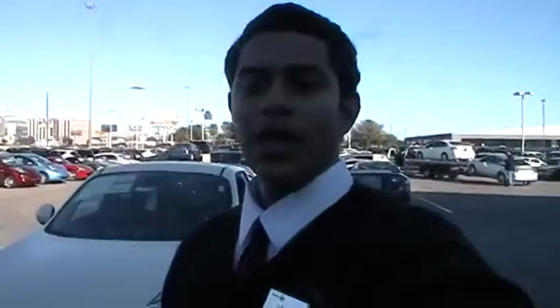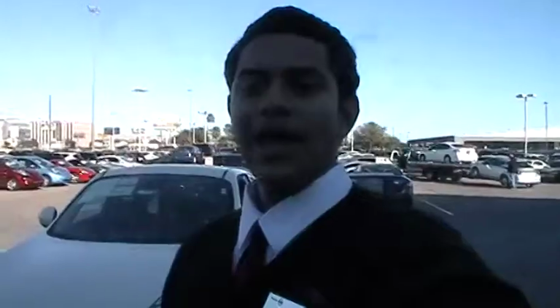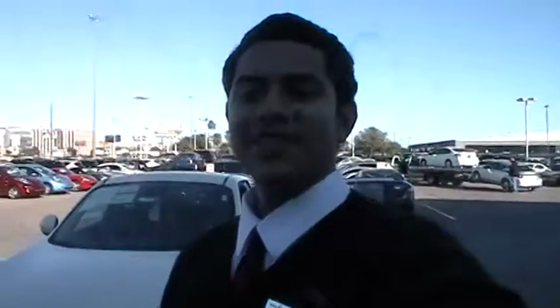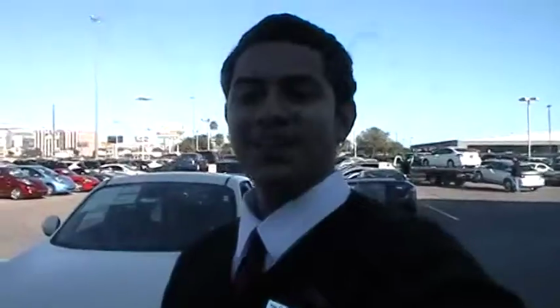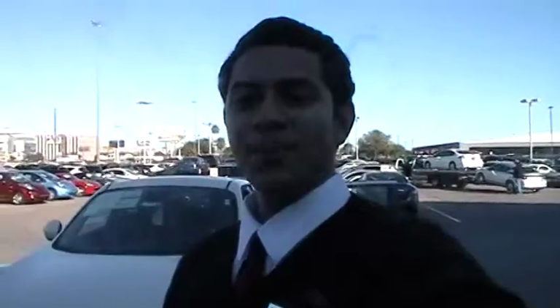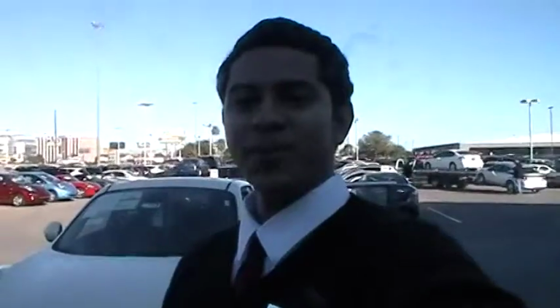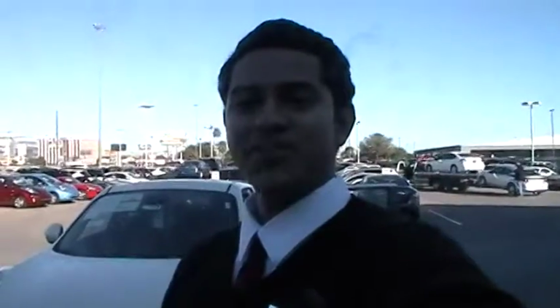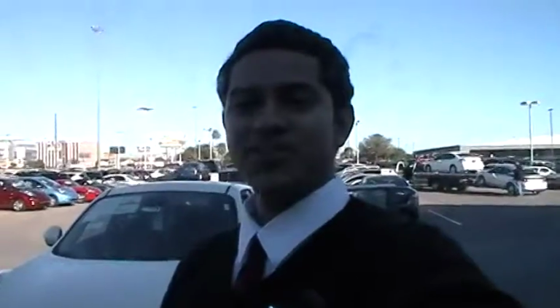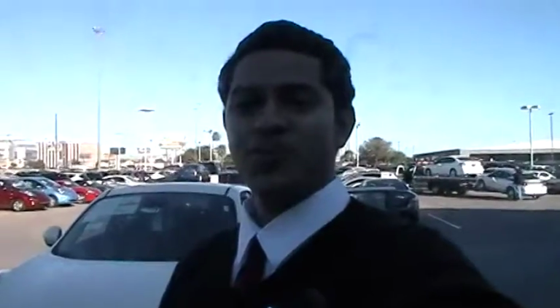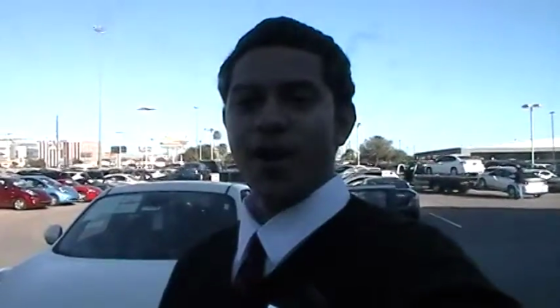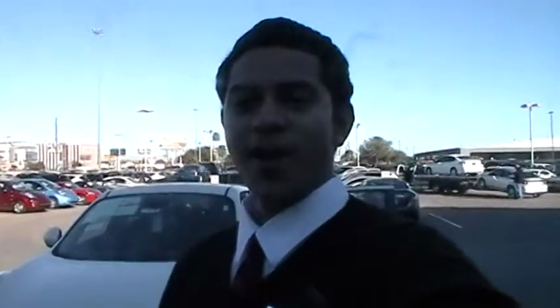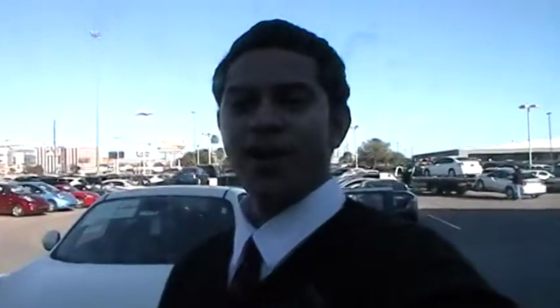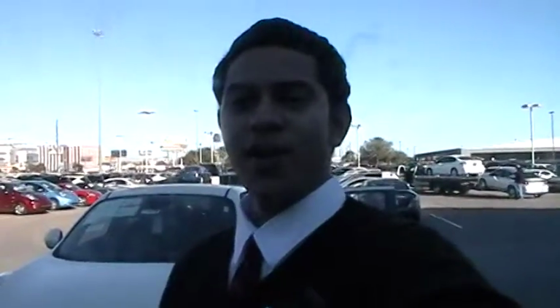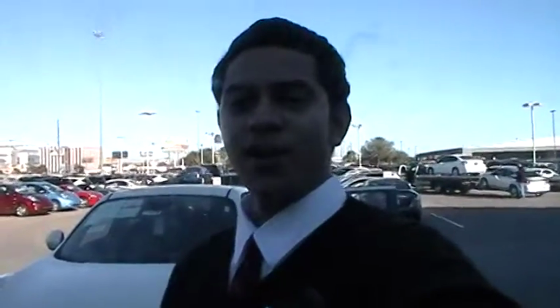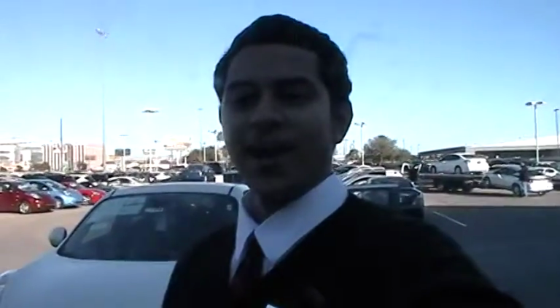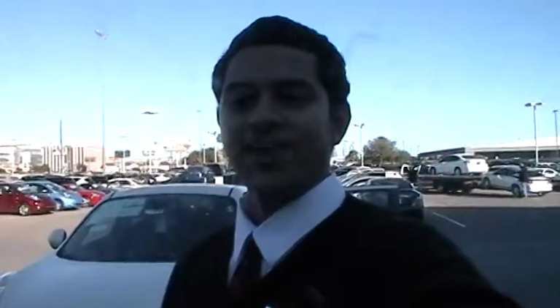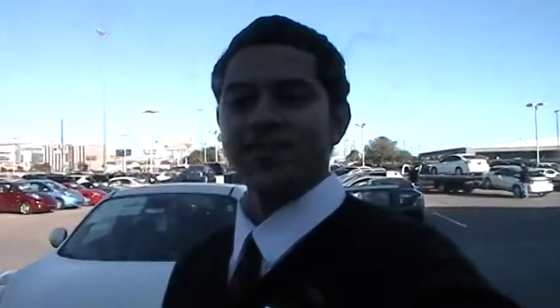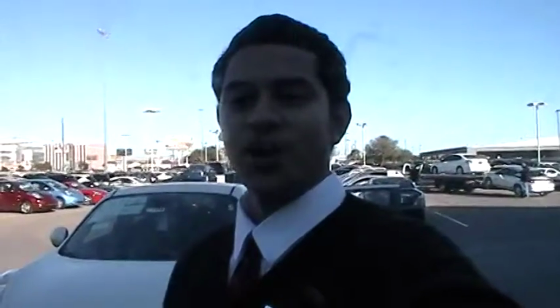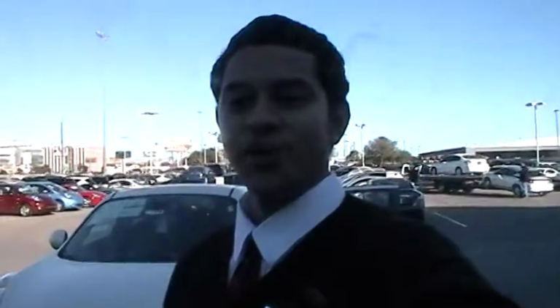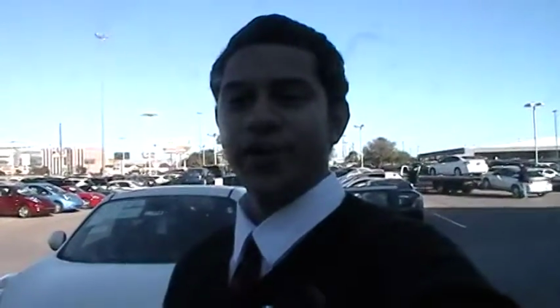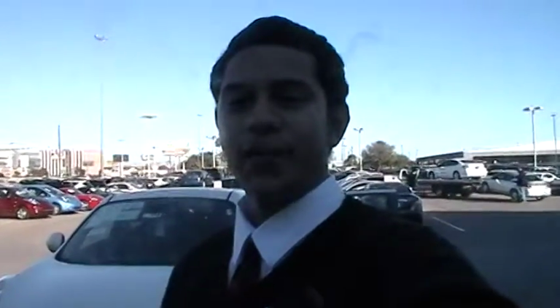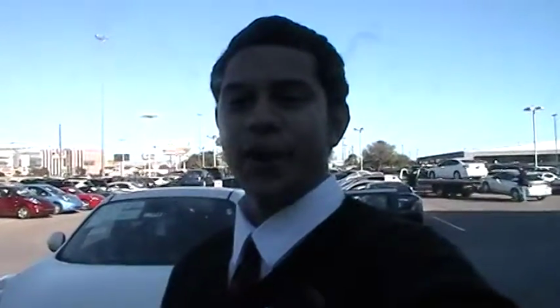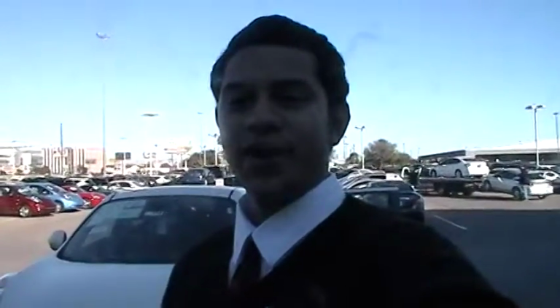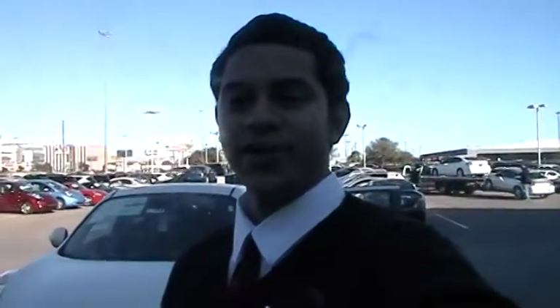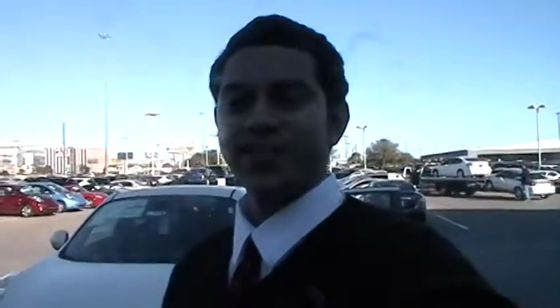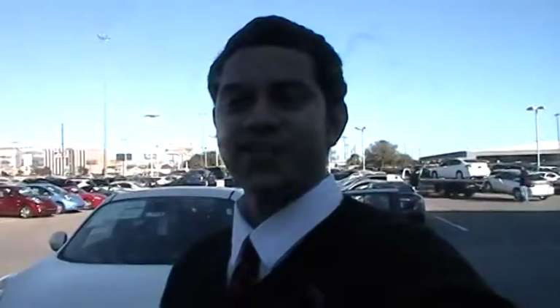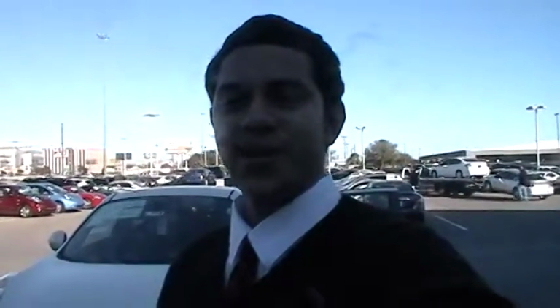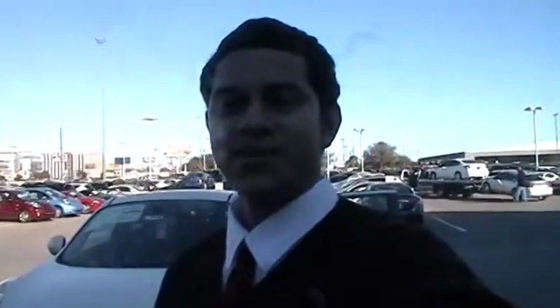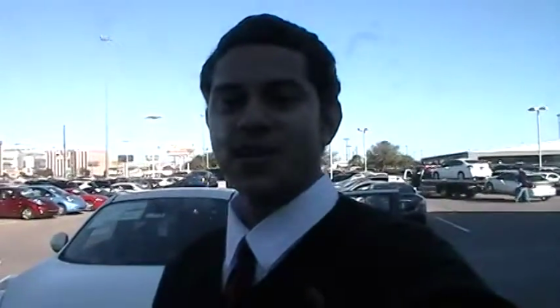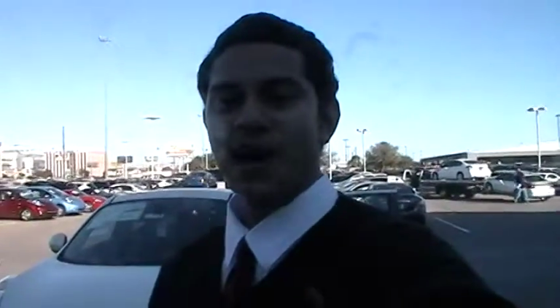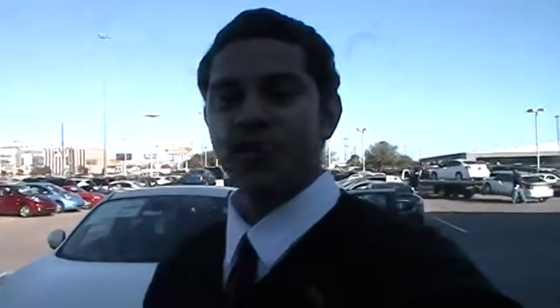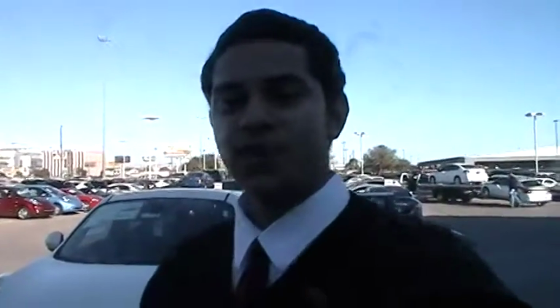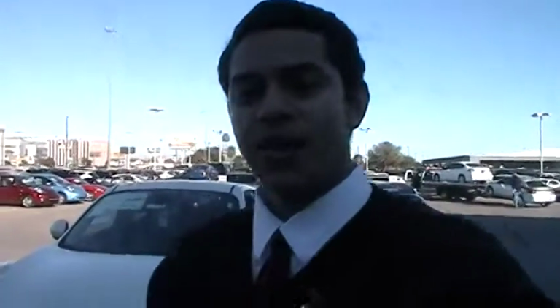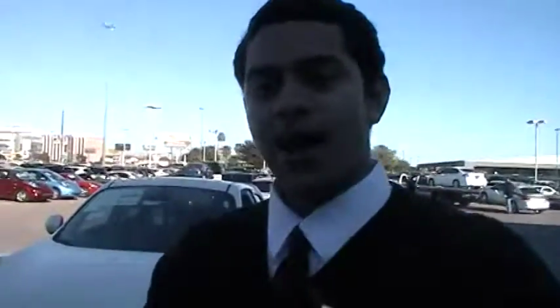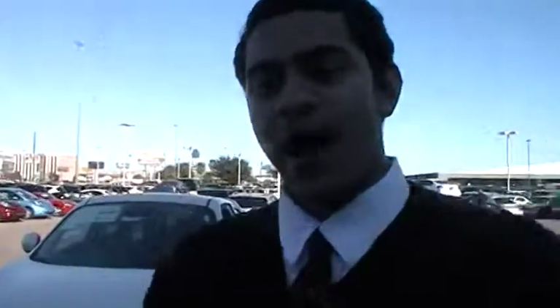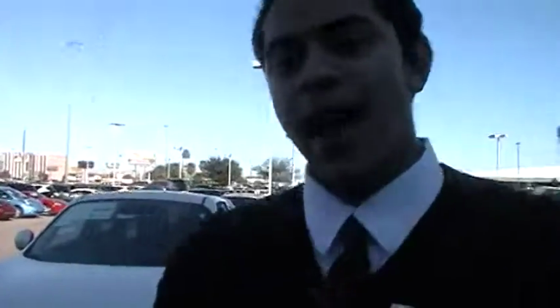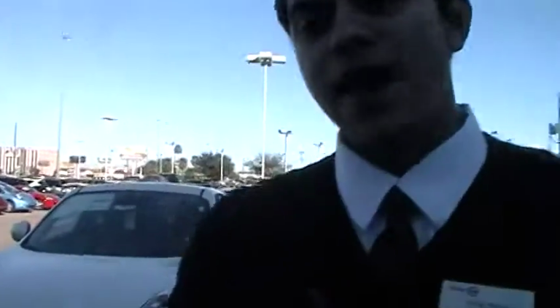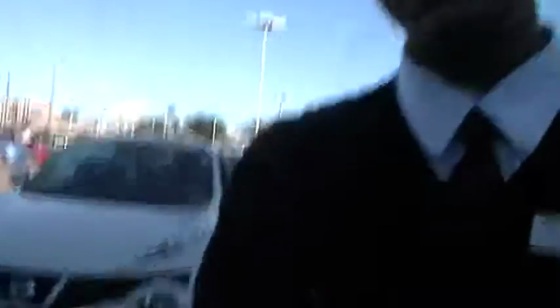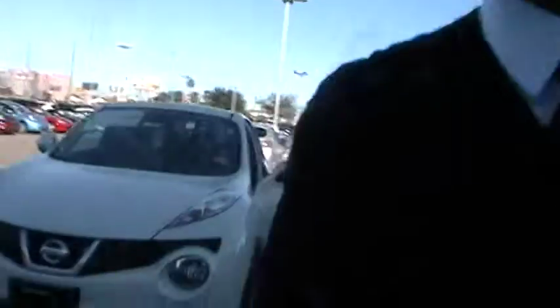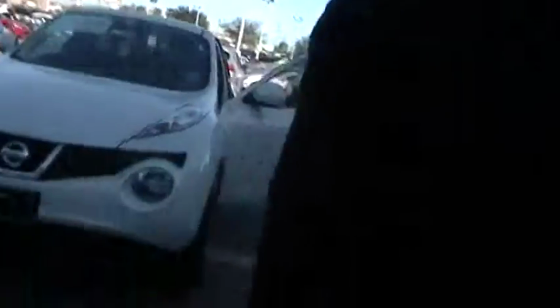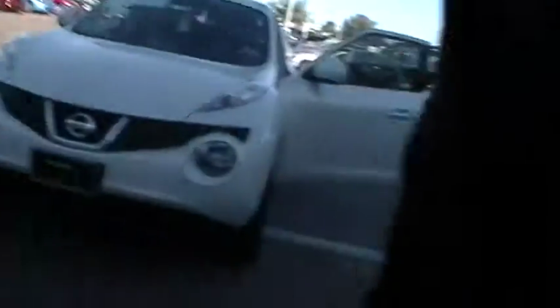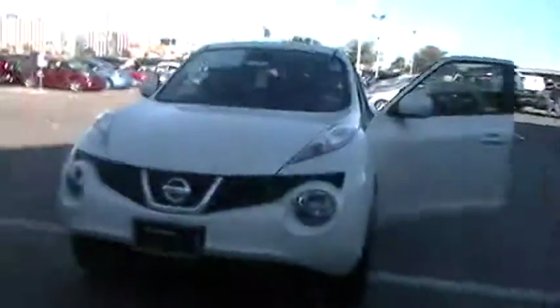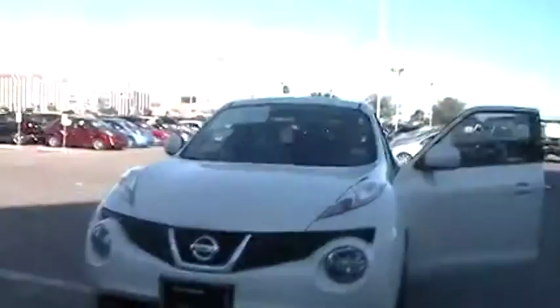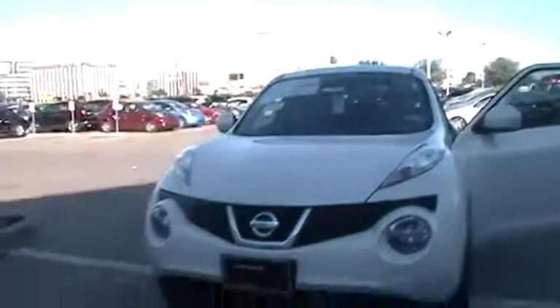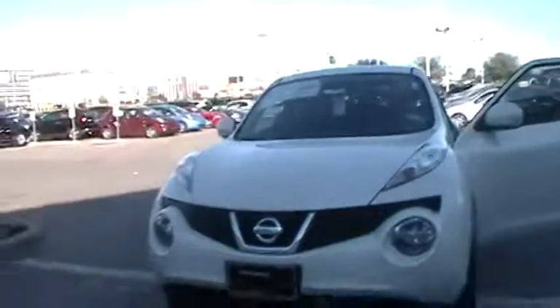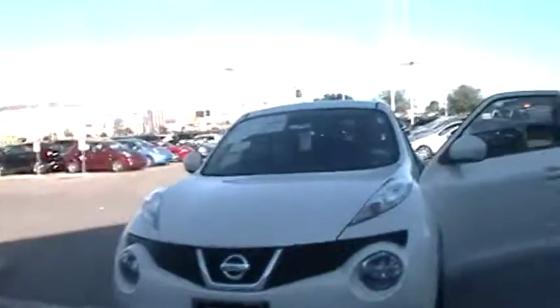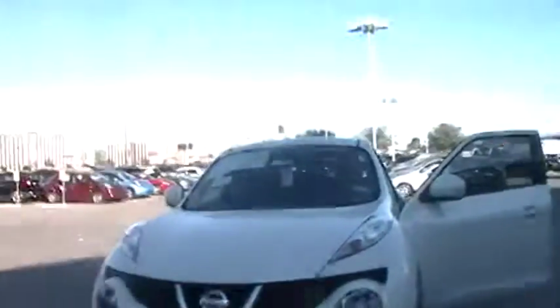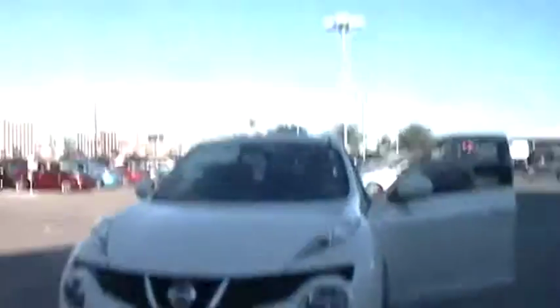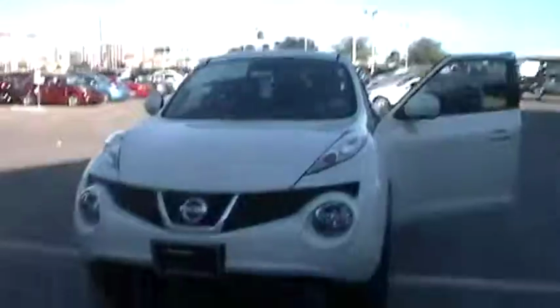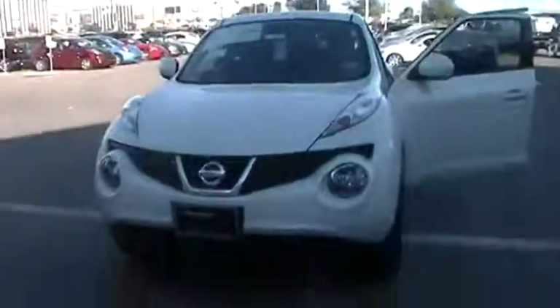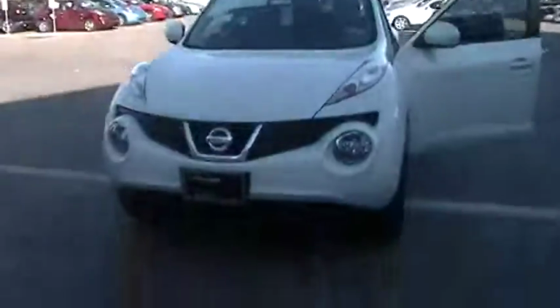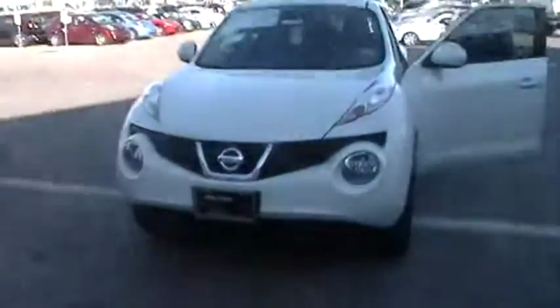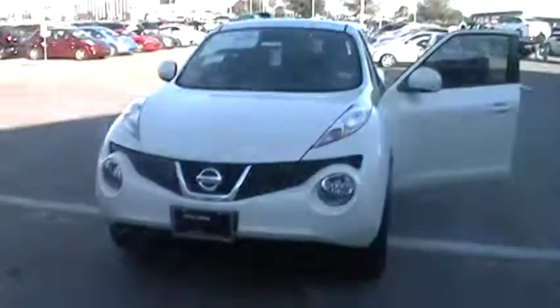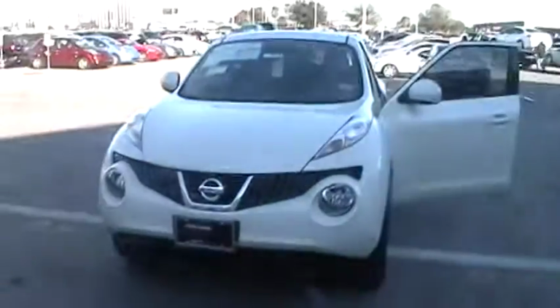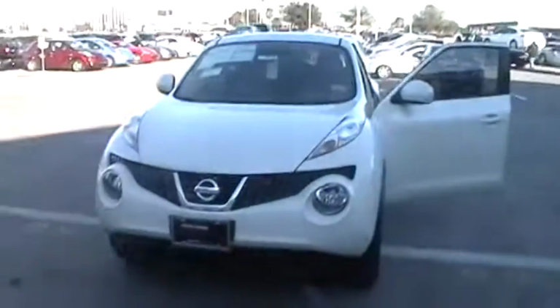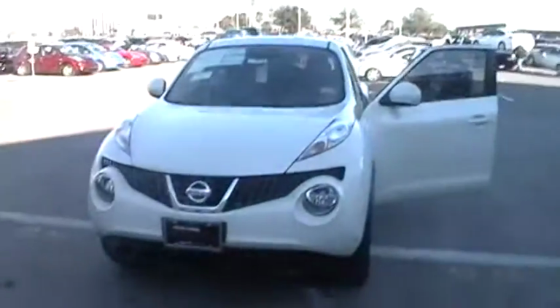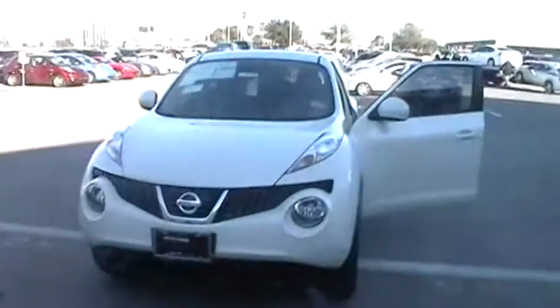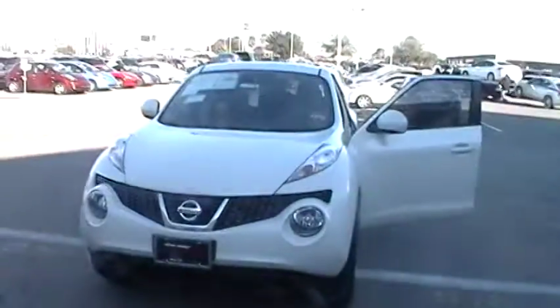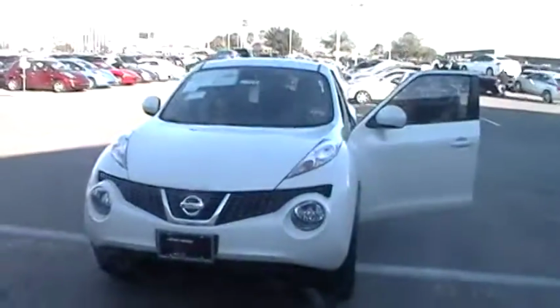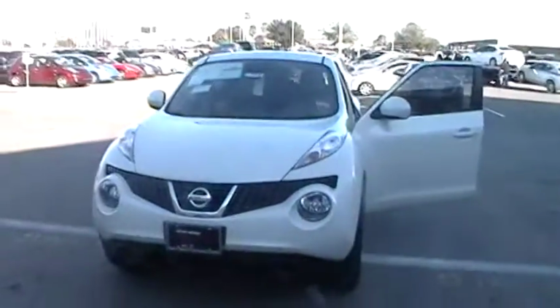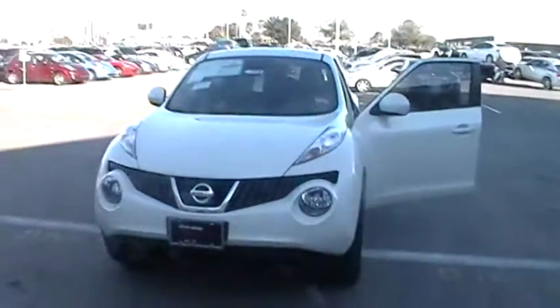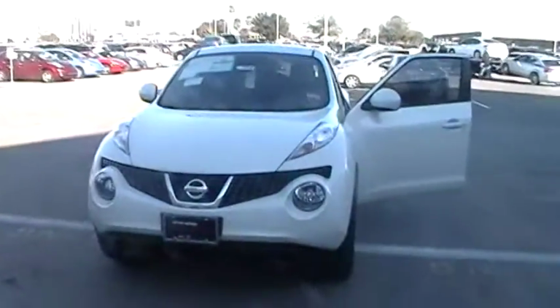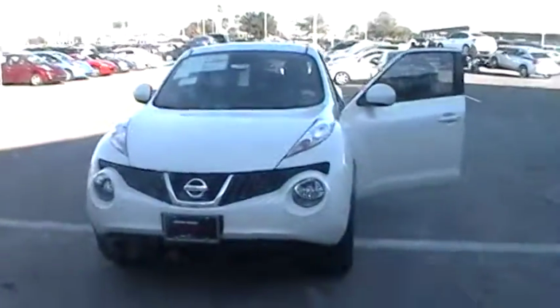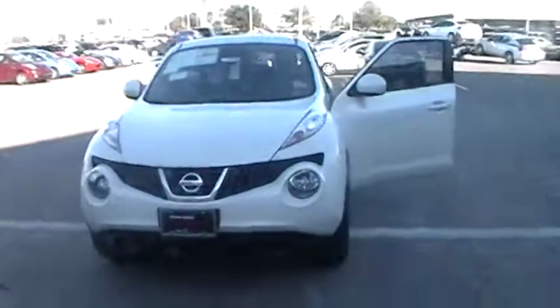Hey Summer, this is Greg, your online consultant here at Baker Nissan South. I have here that 2012 Nissan Juke that you were inquiring about.